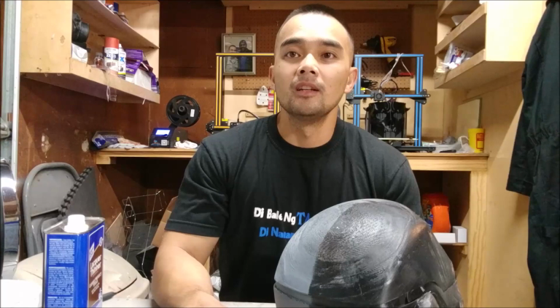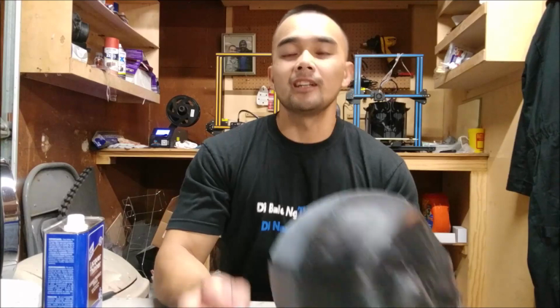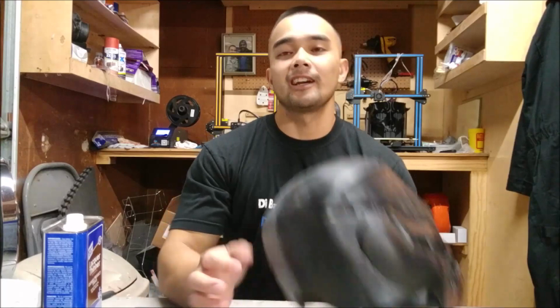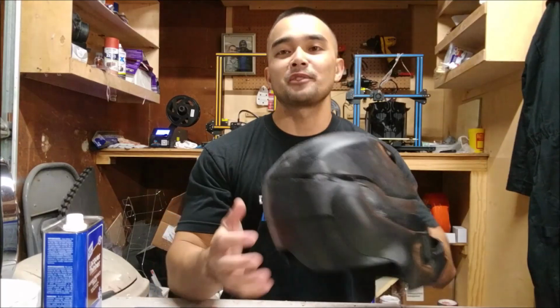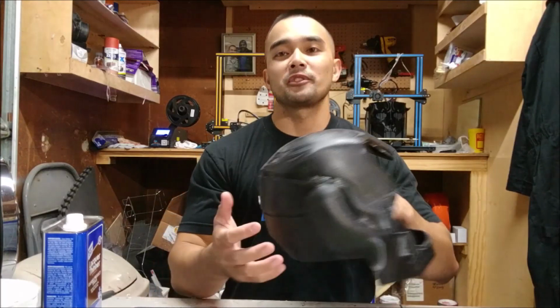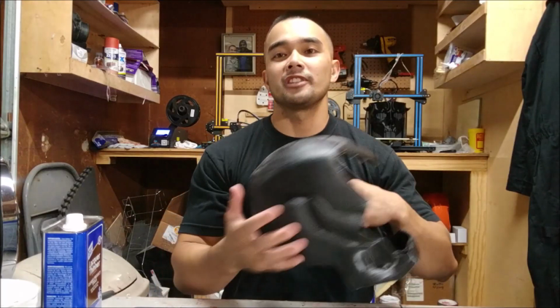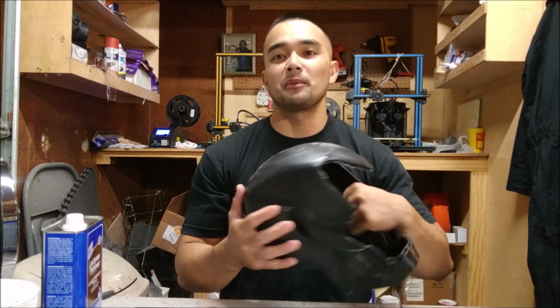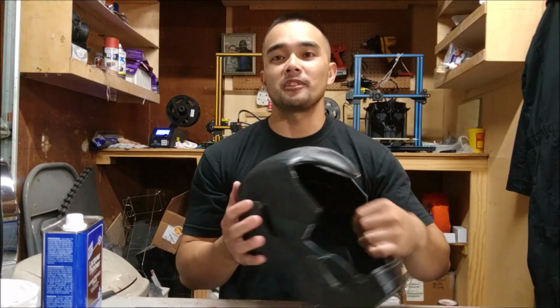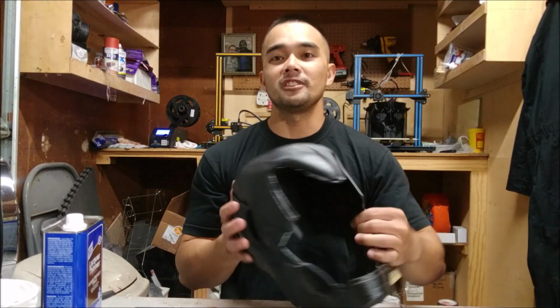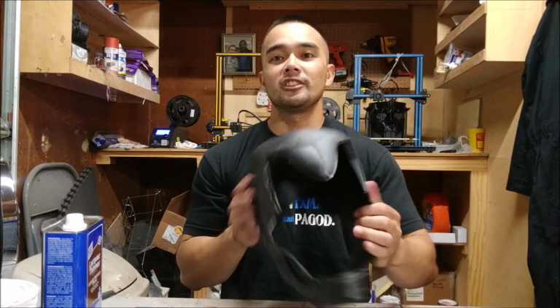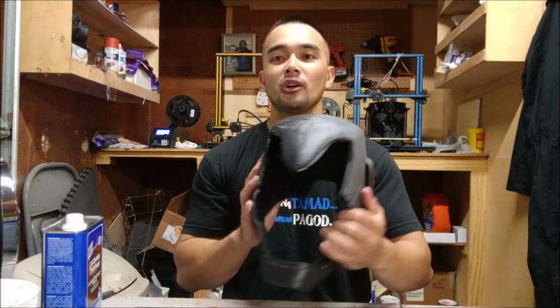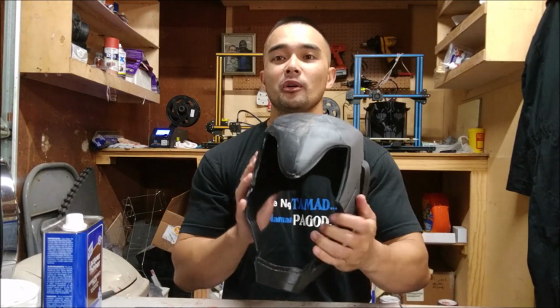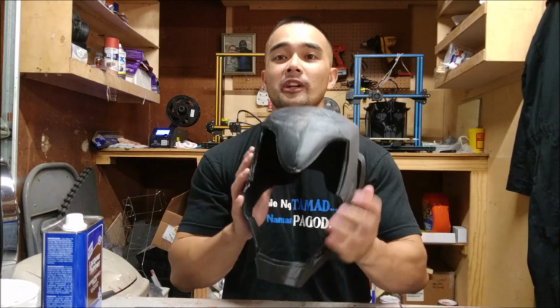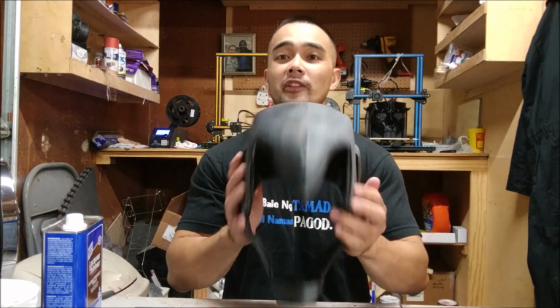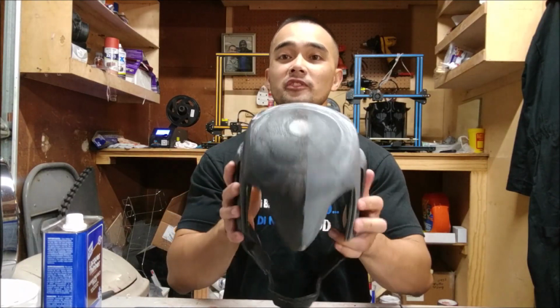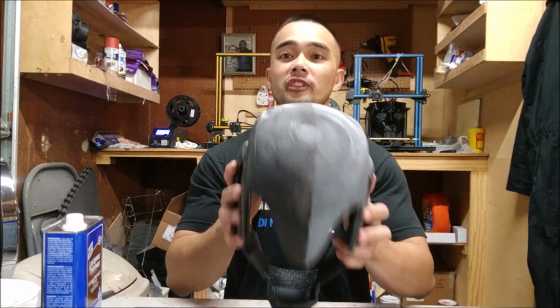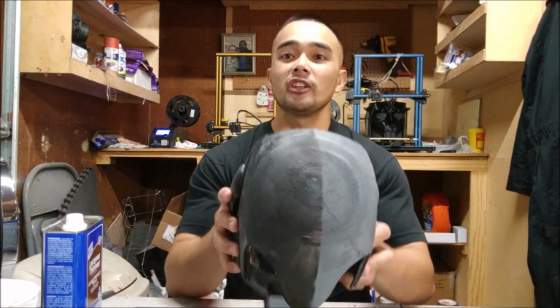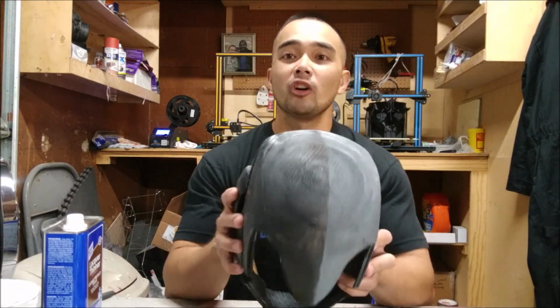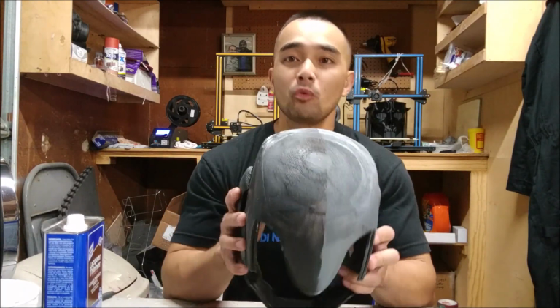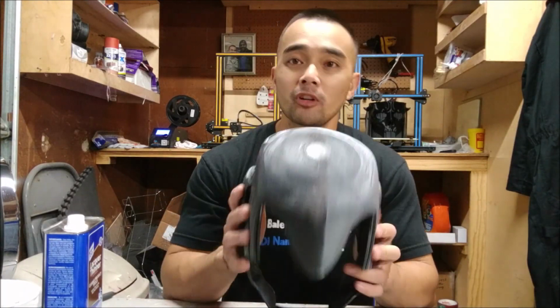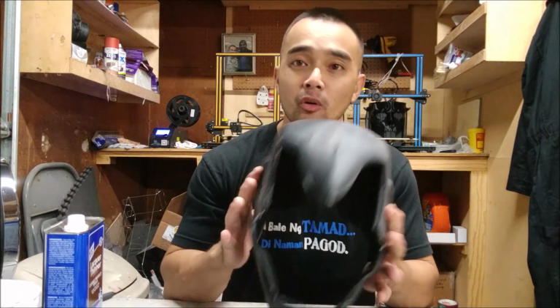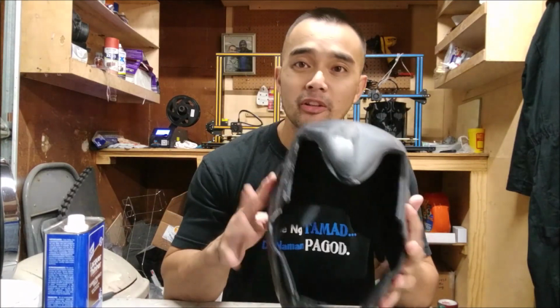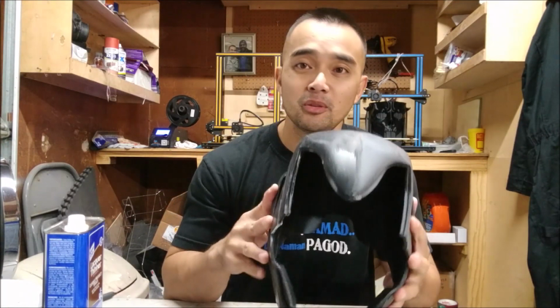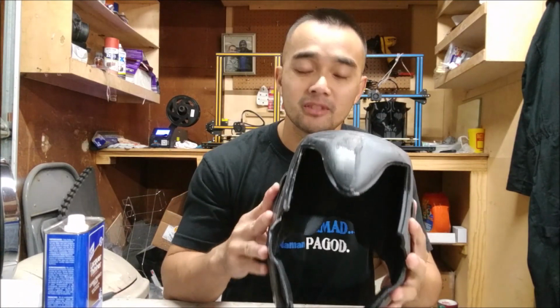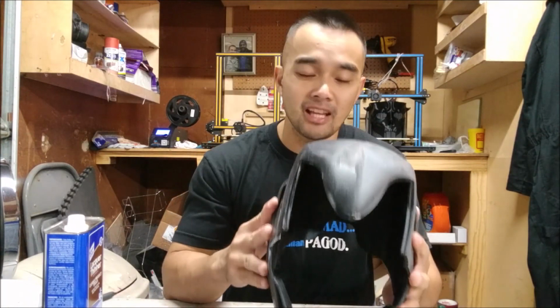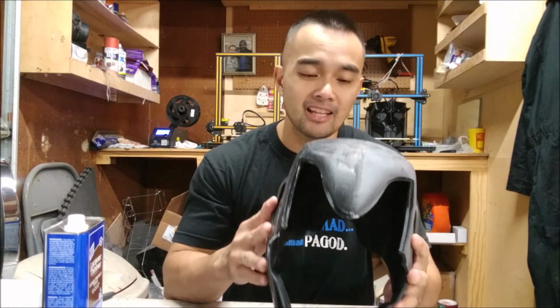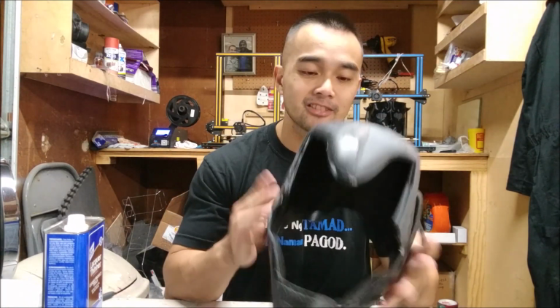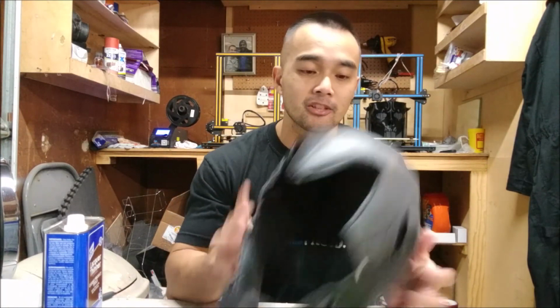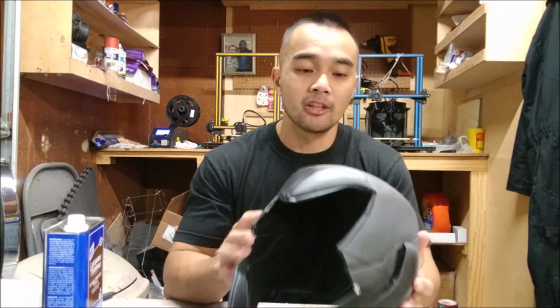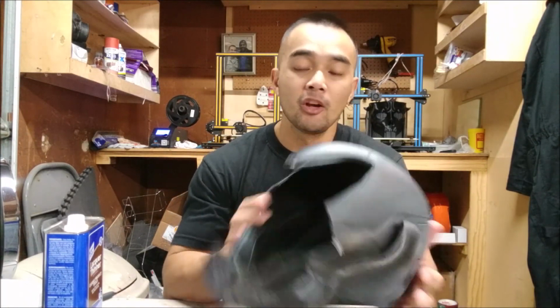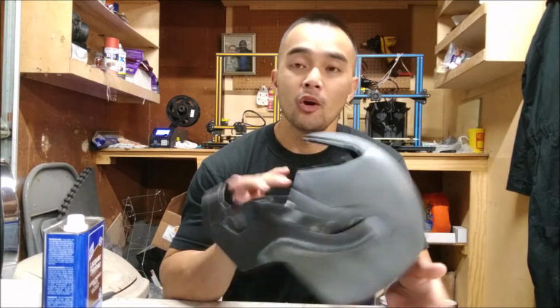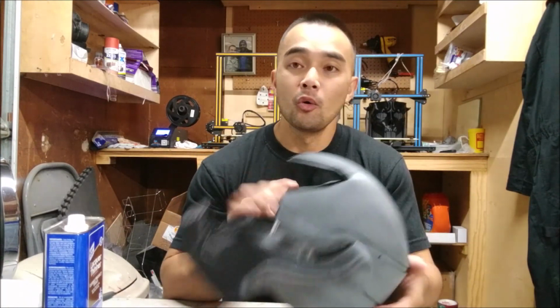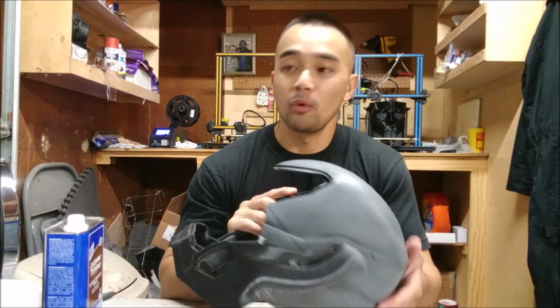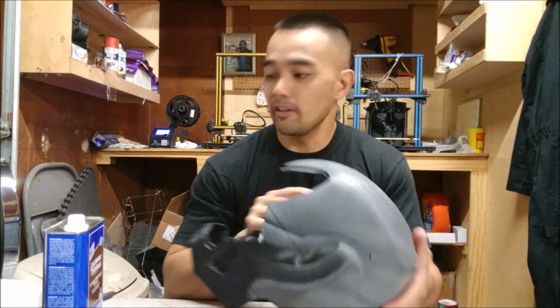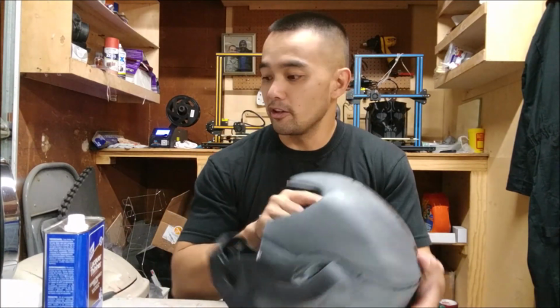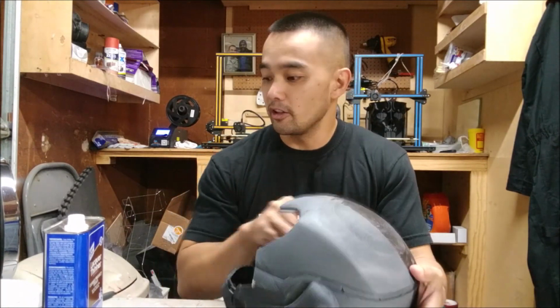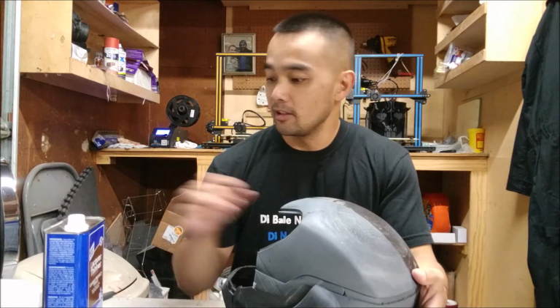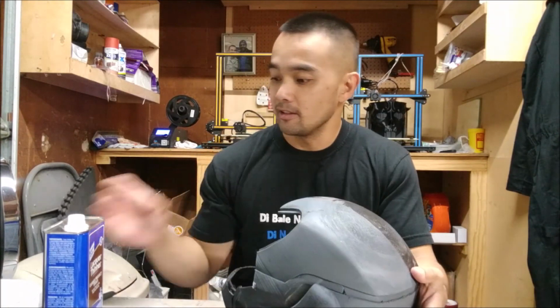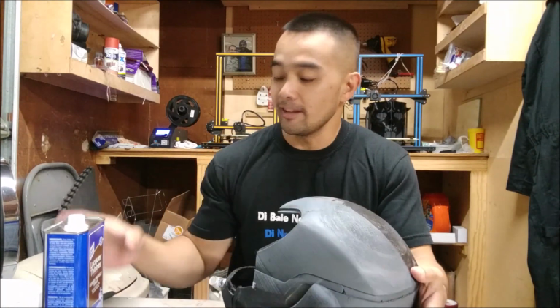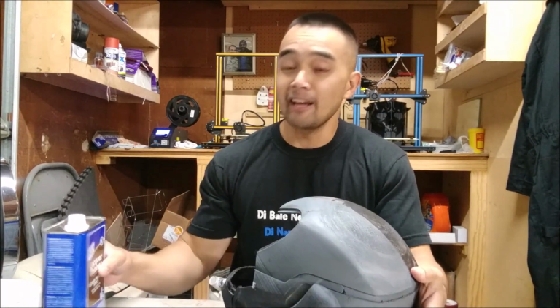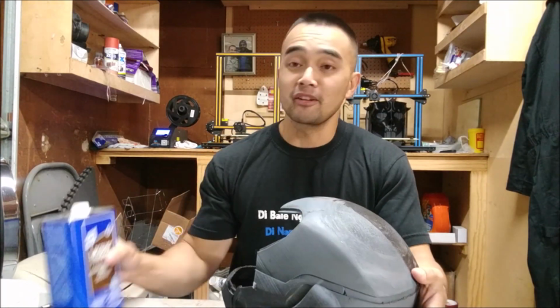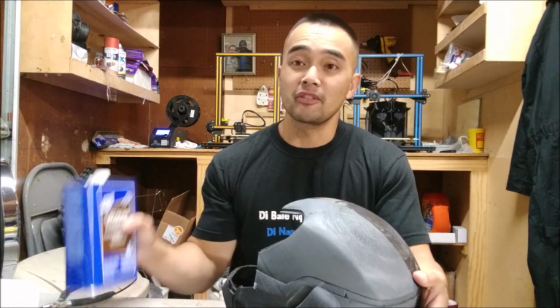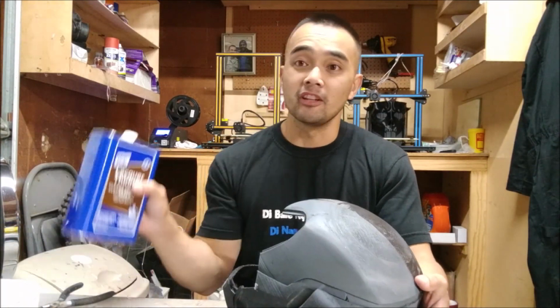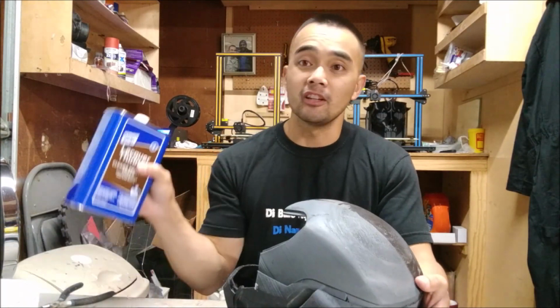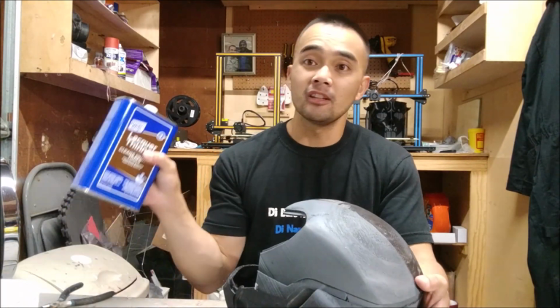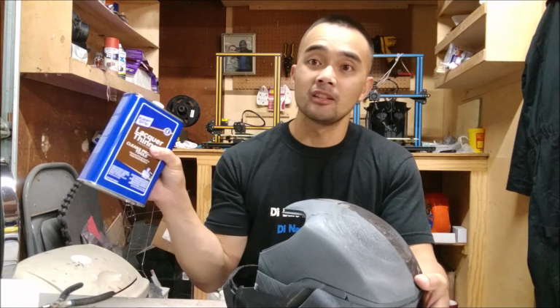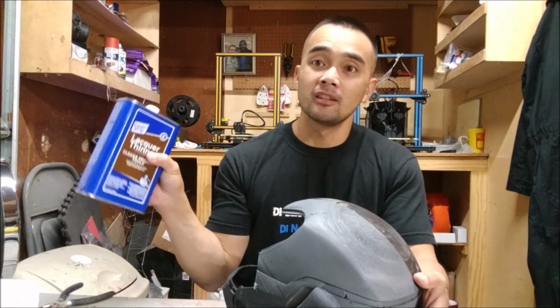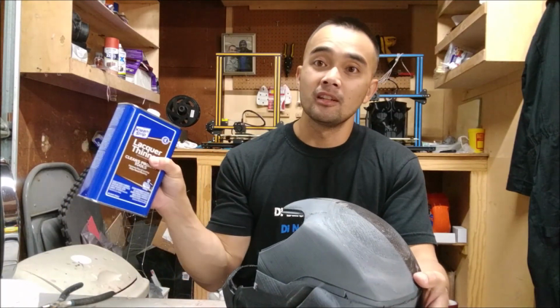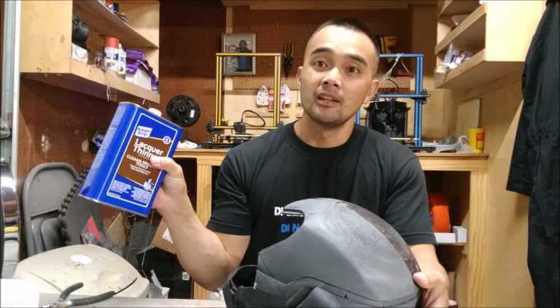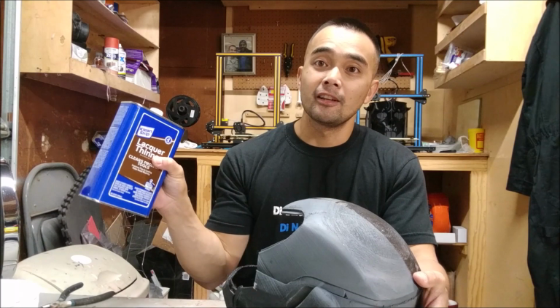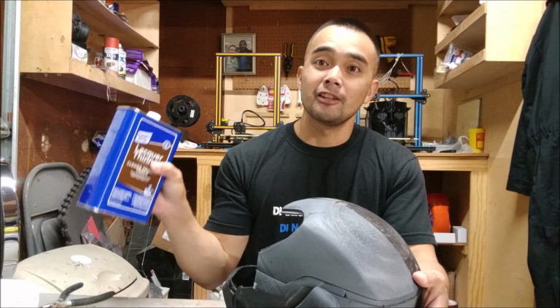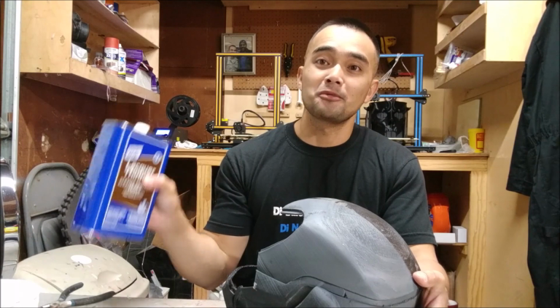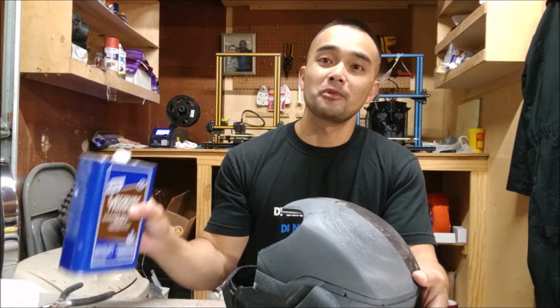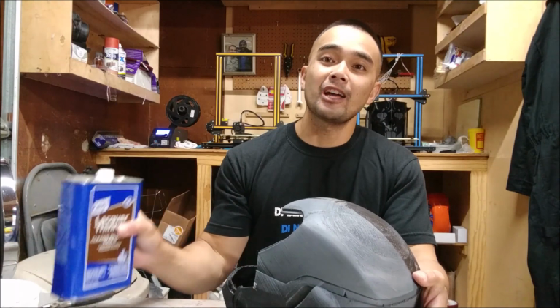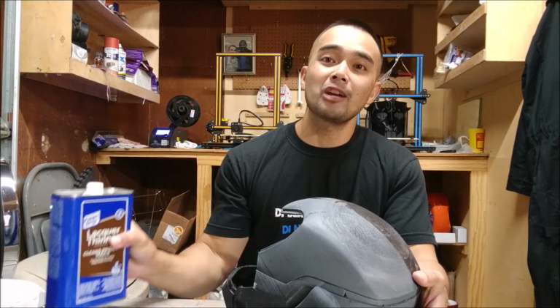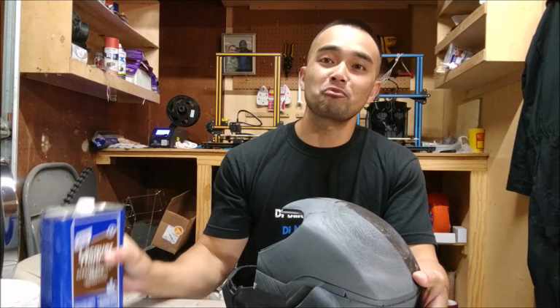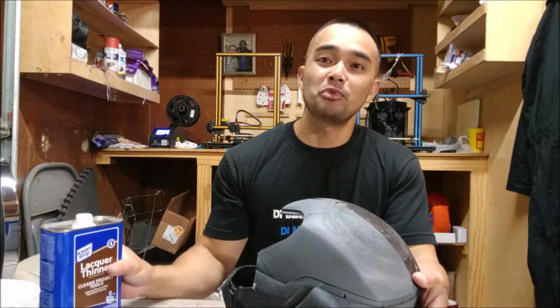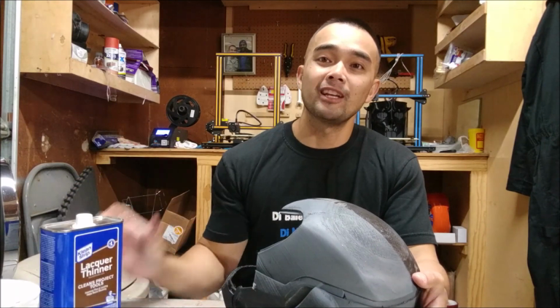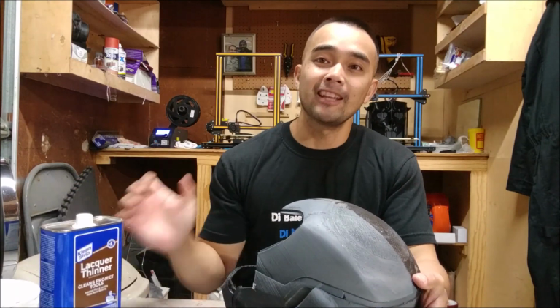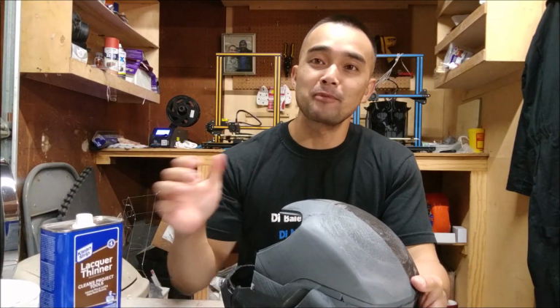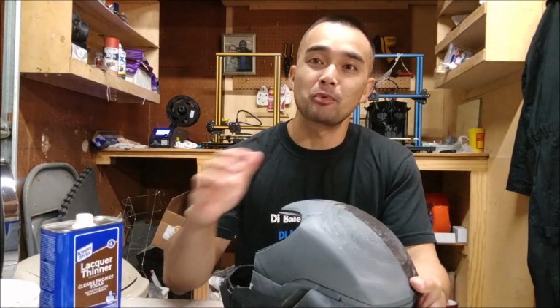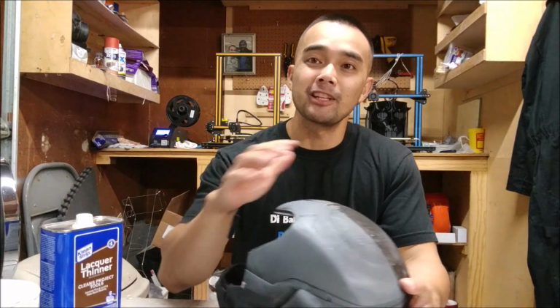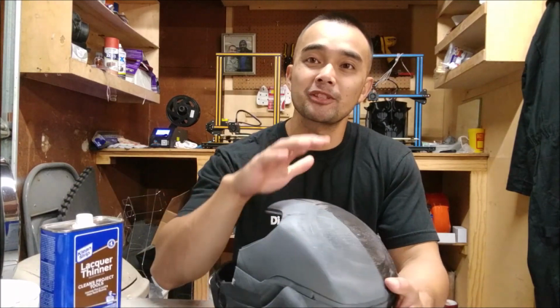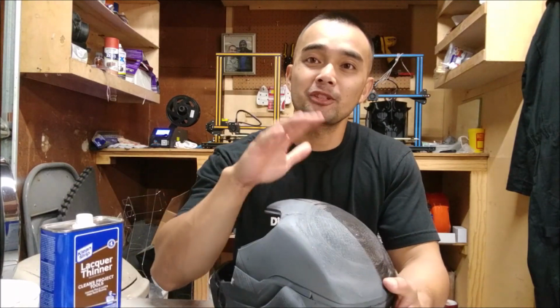Hey guys, what's up? It's Nico and in this video we're going to test whether lacquer thinner can smooth out PLA prints.